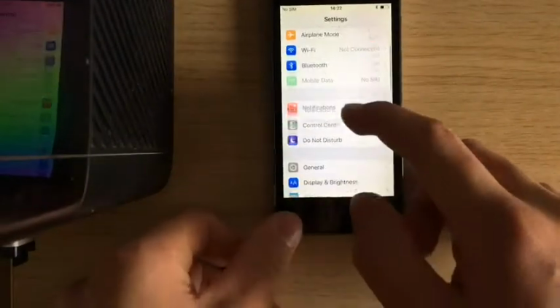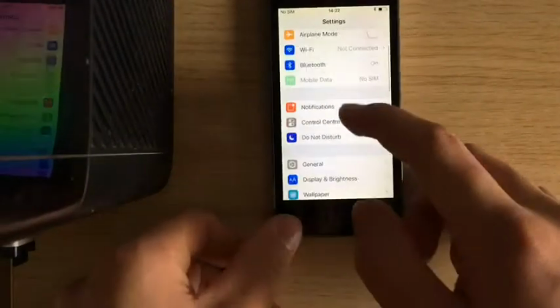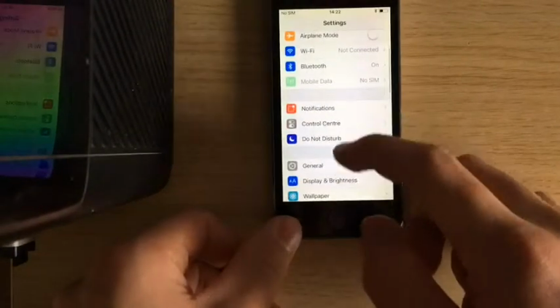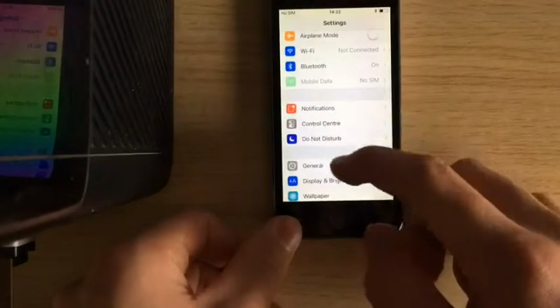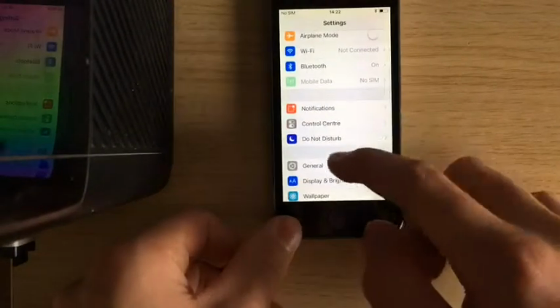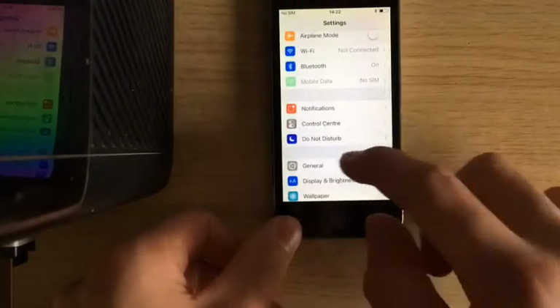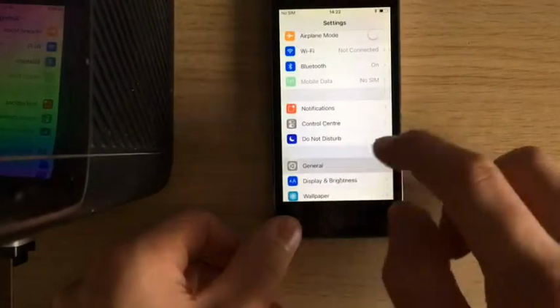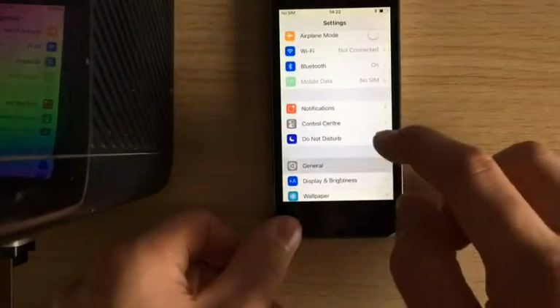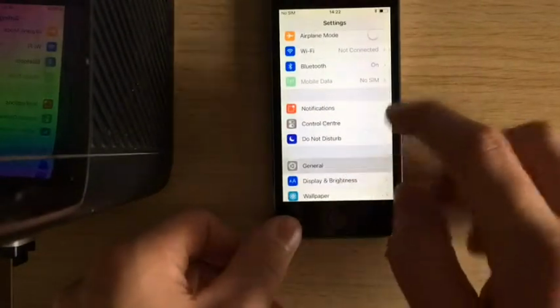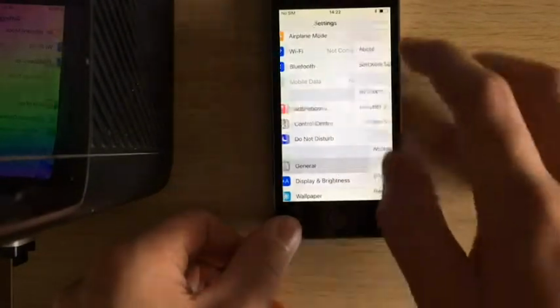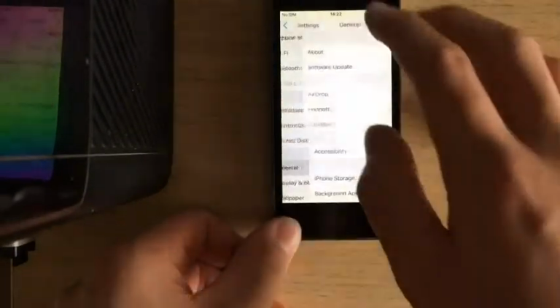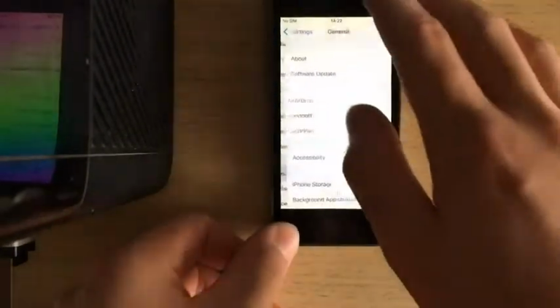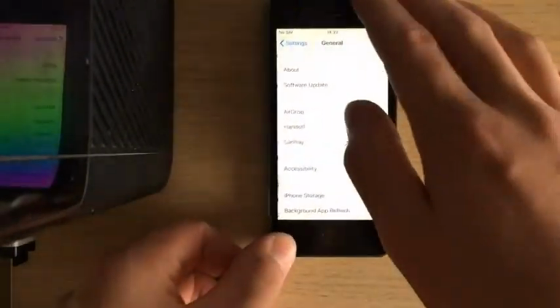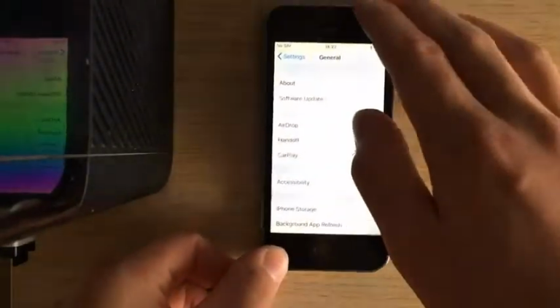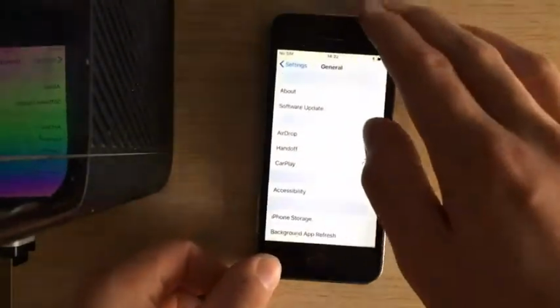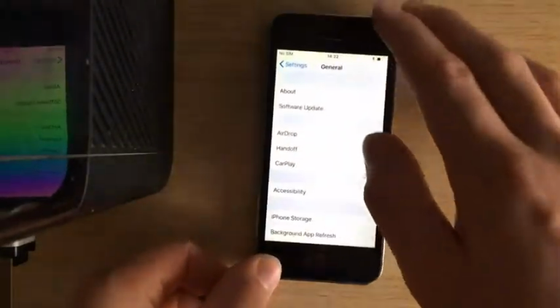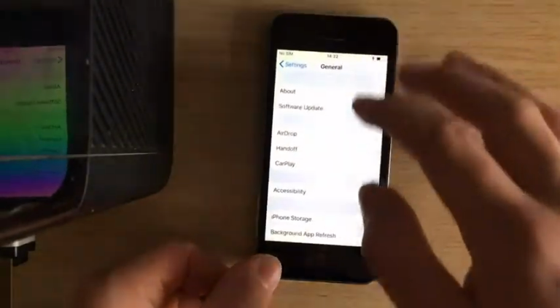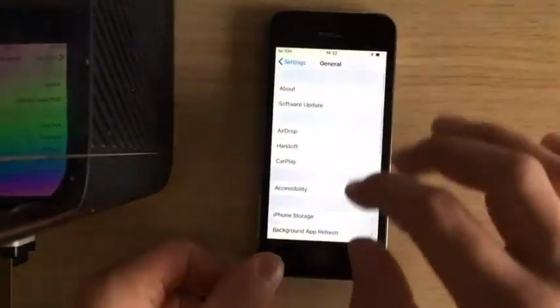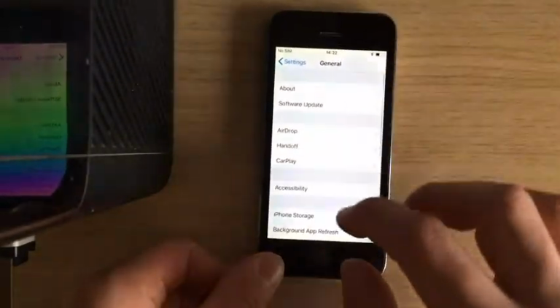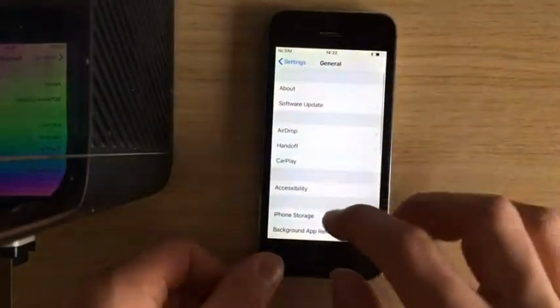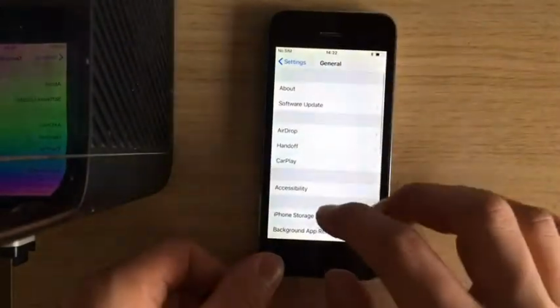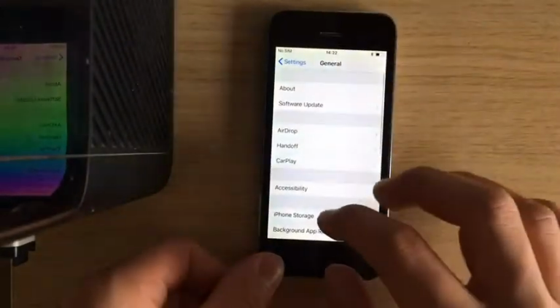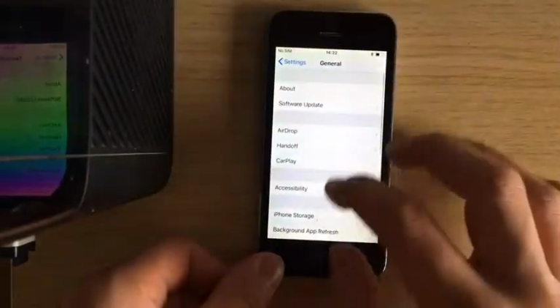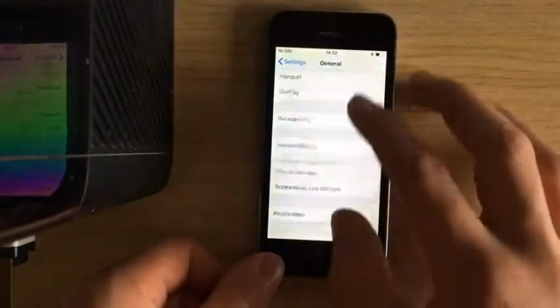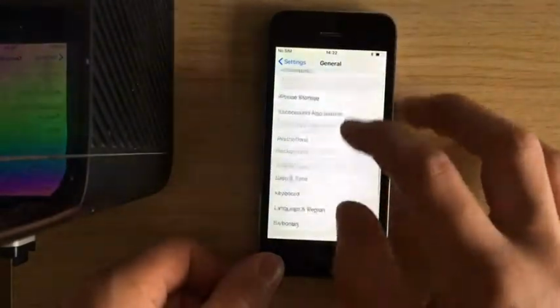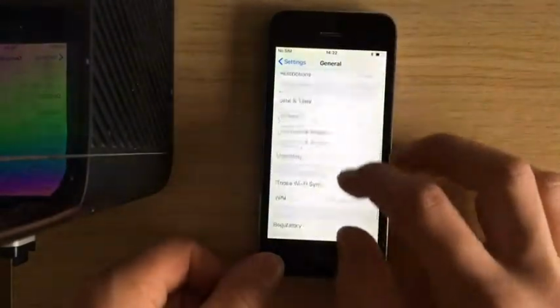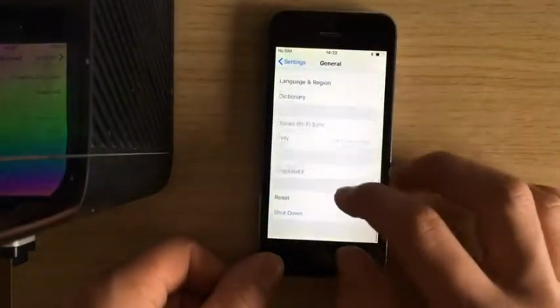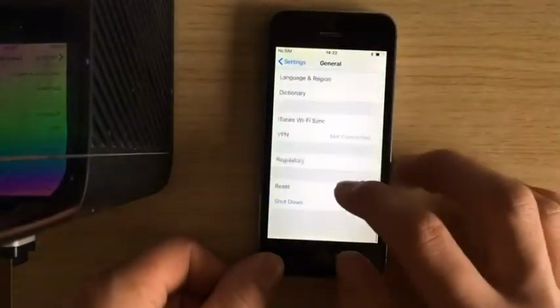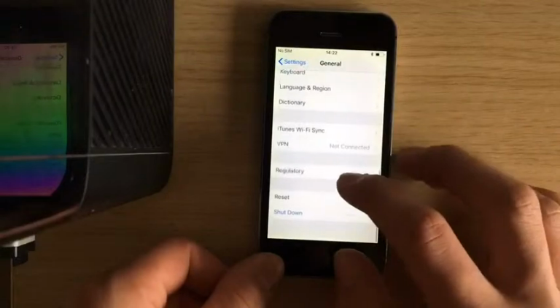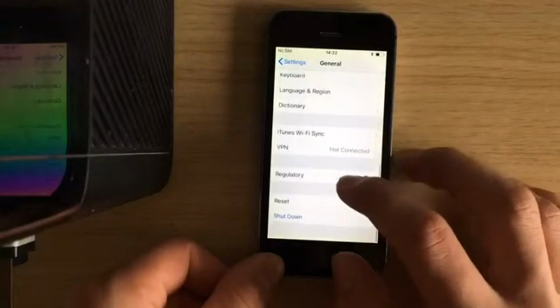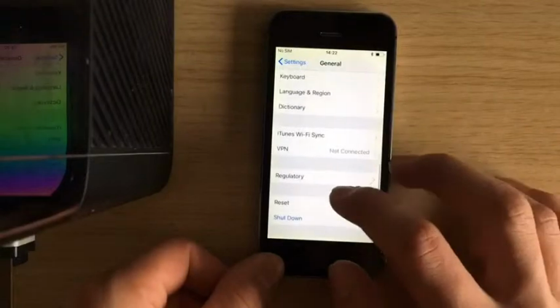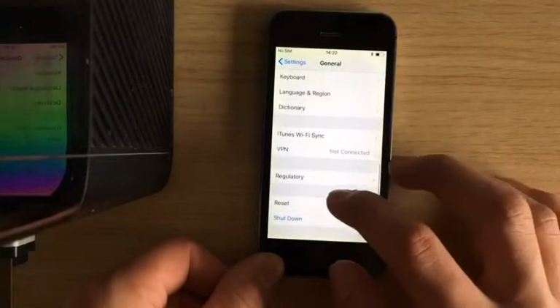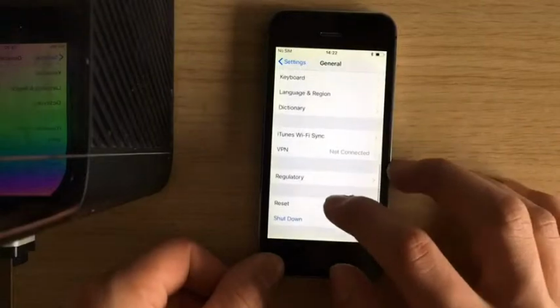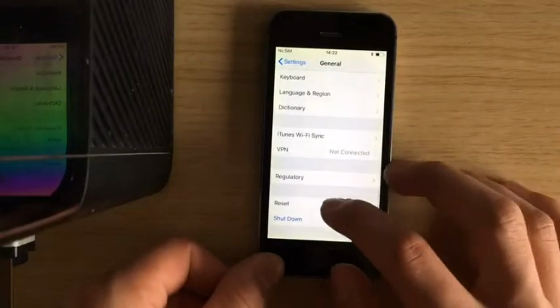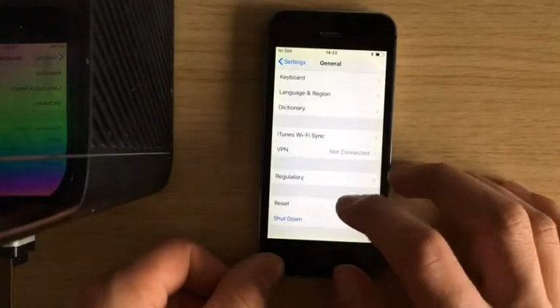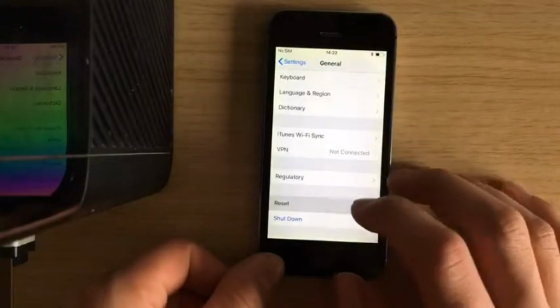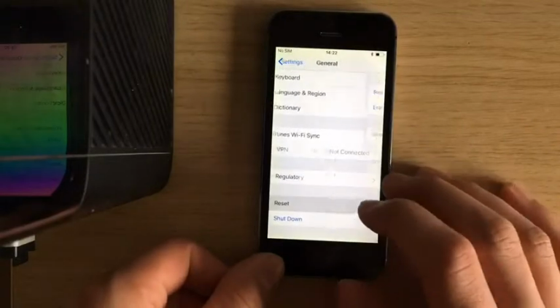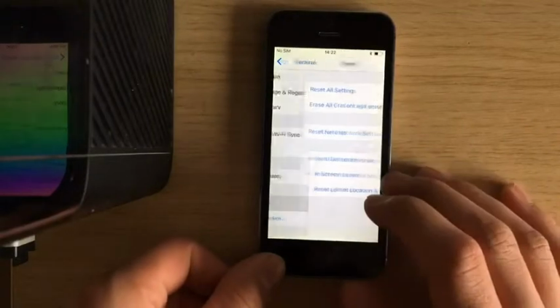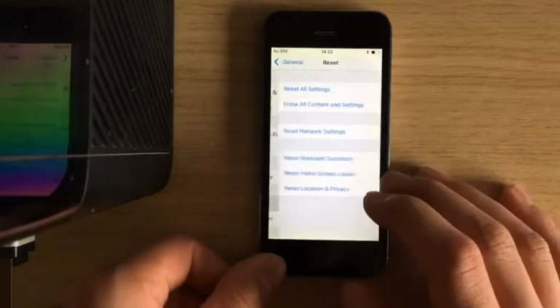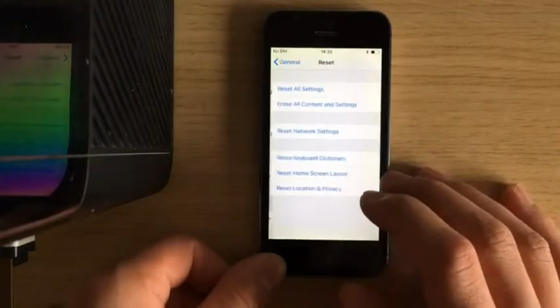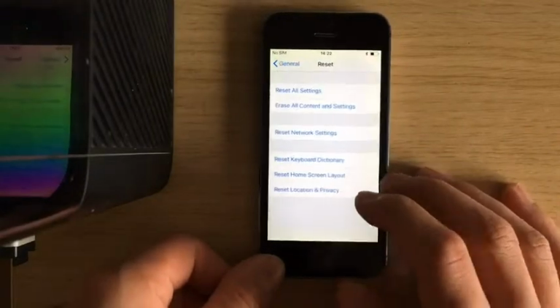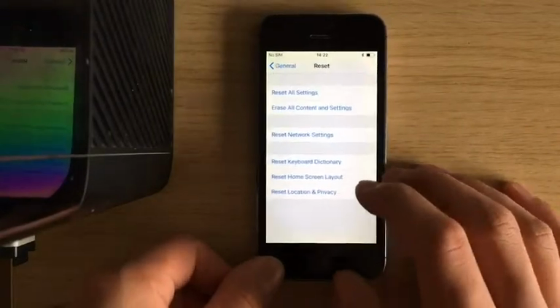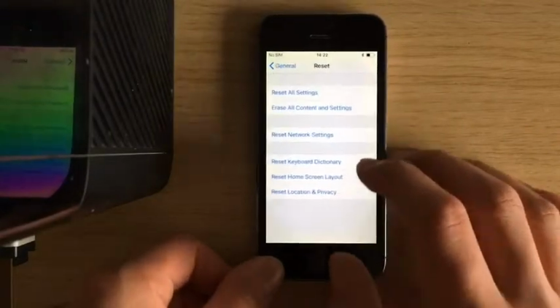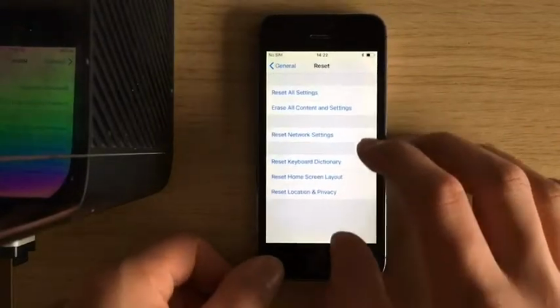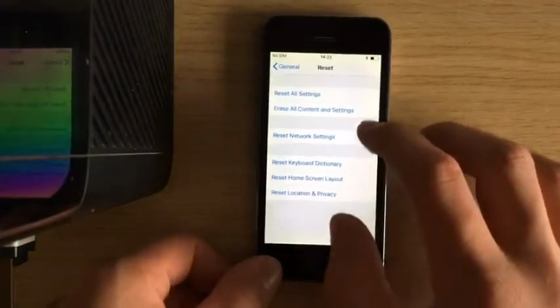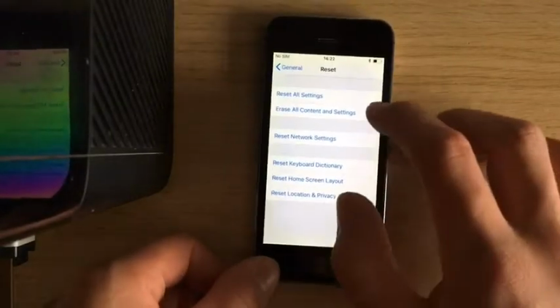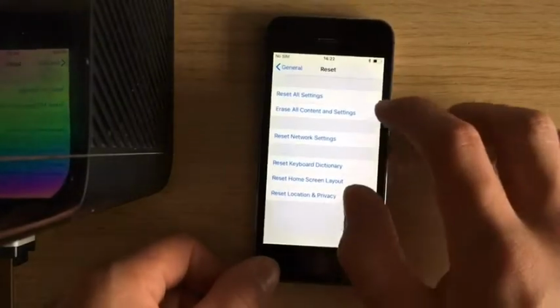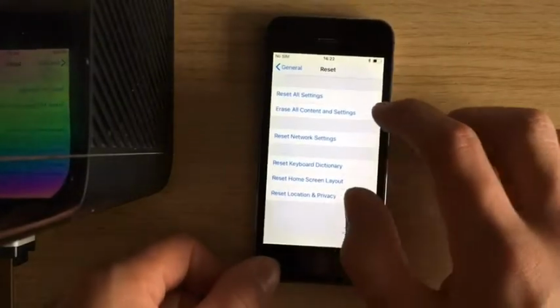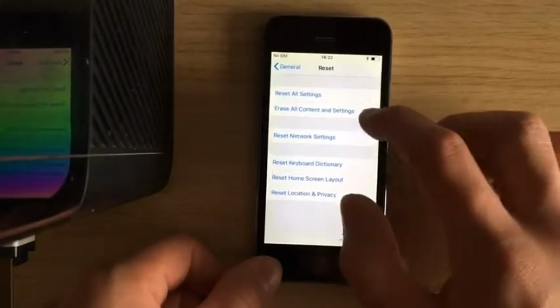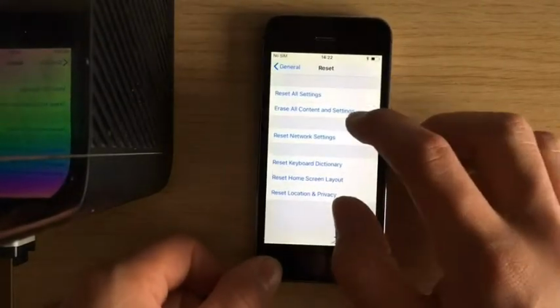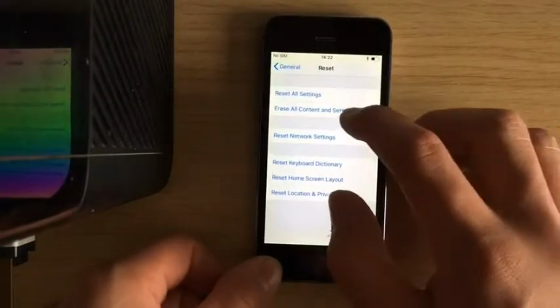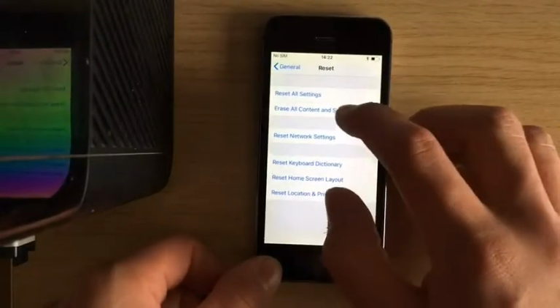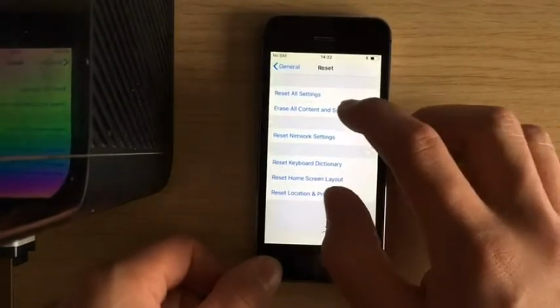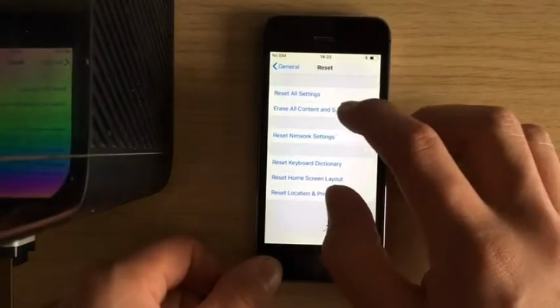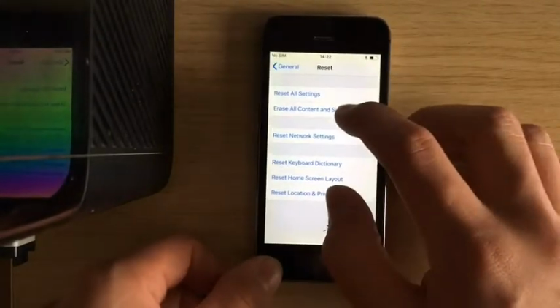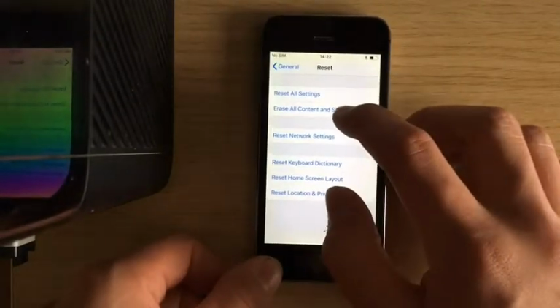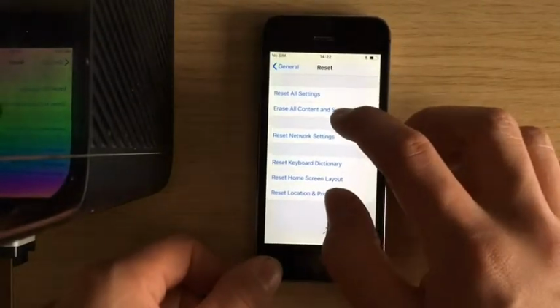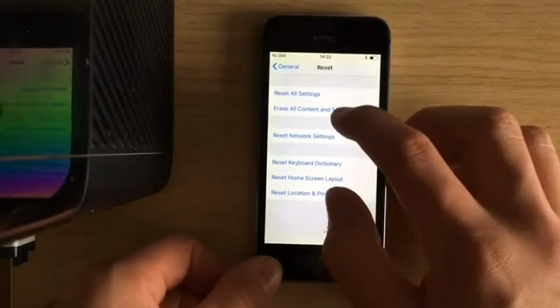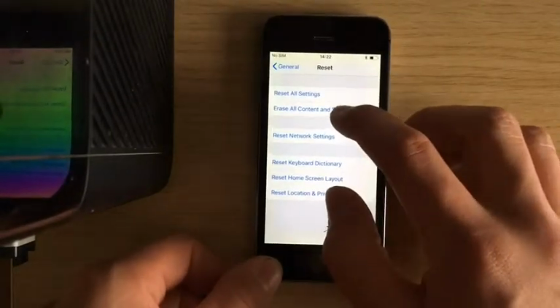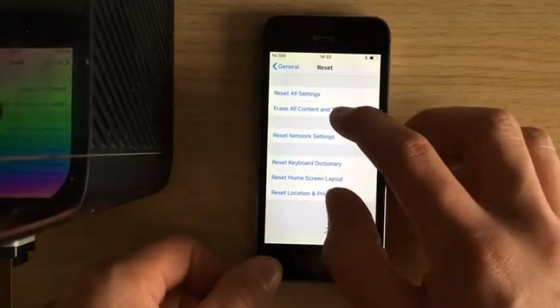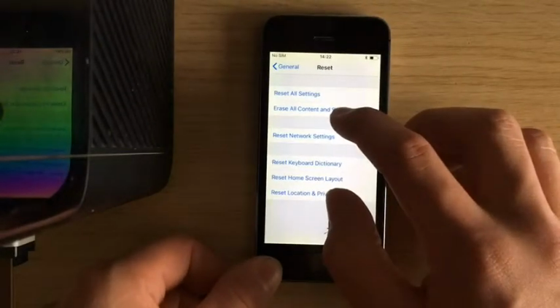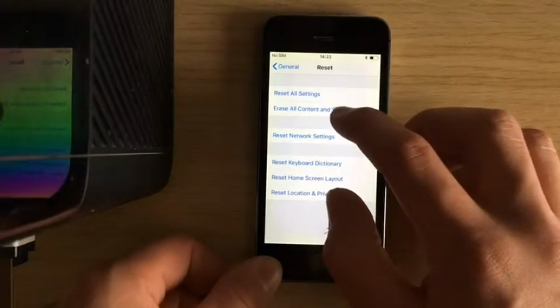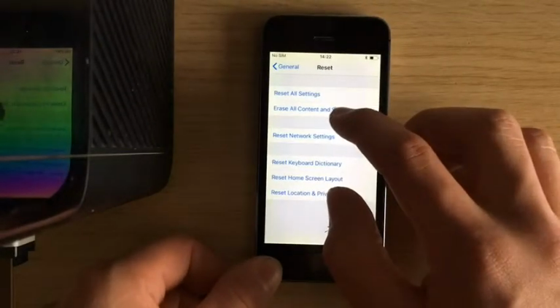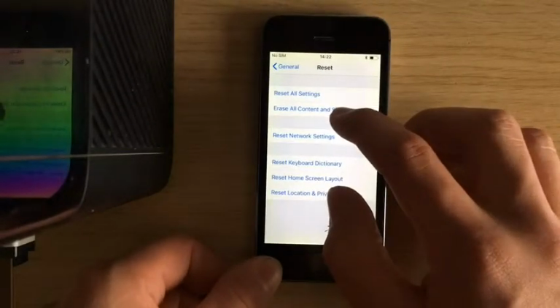Go back onto the same thing — Reset. And now it's this one.